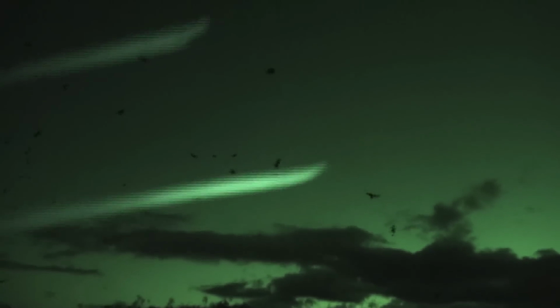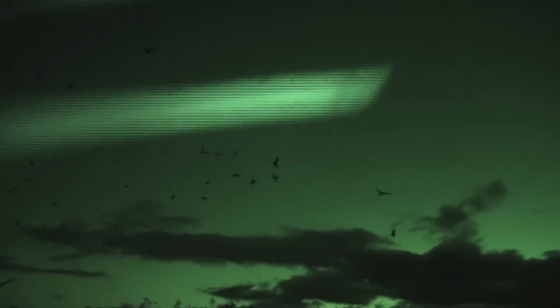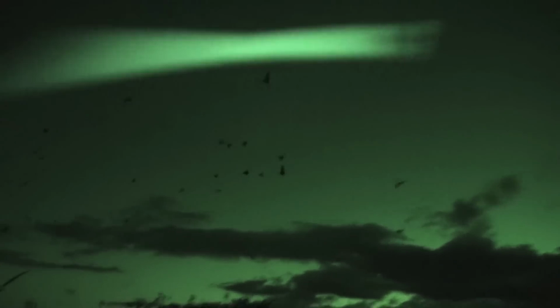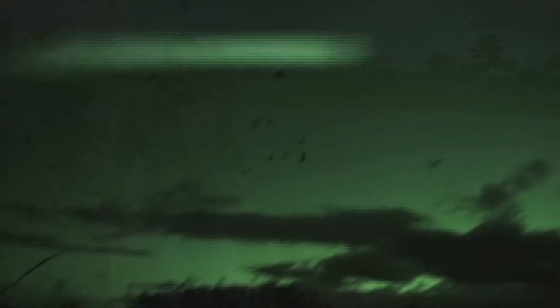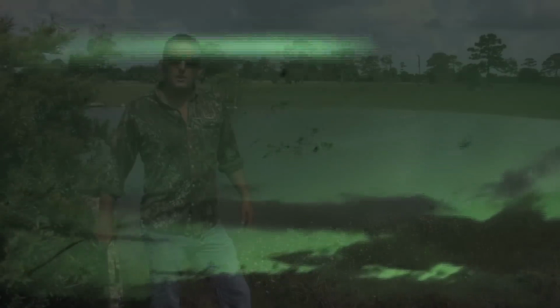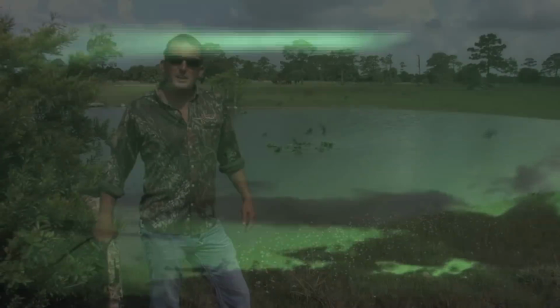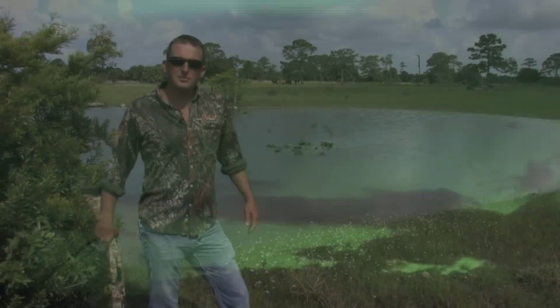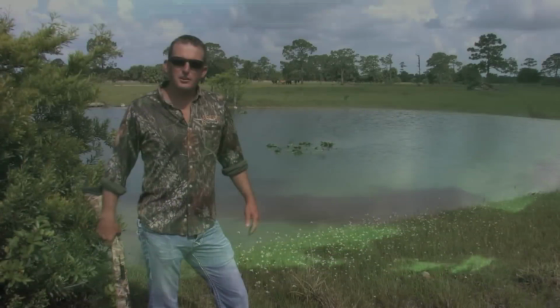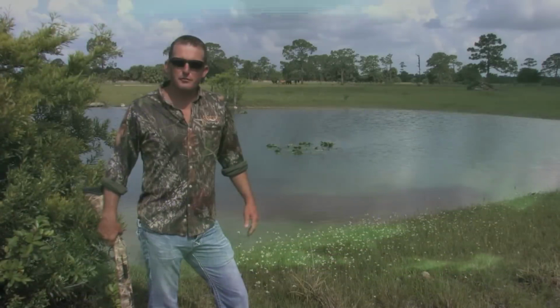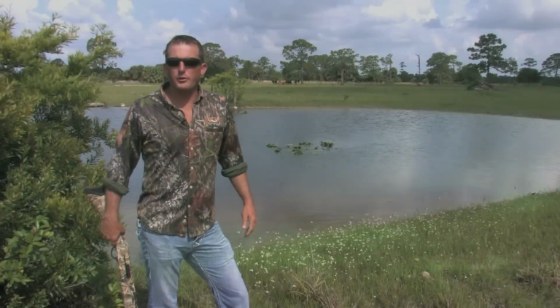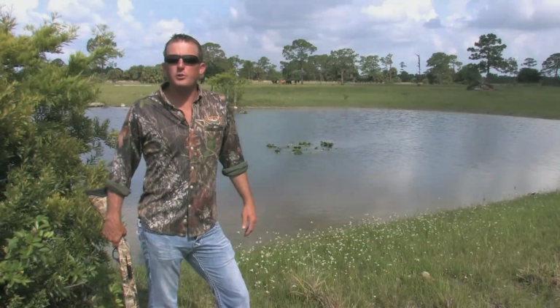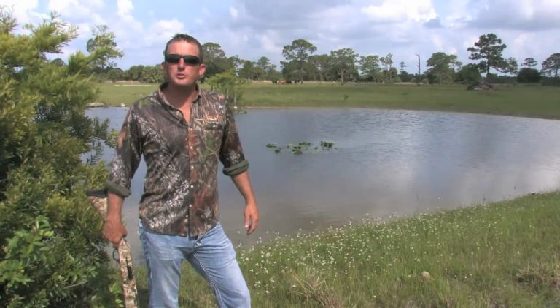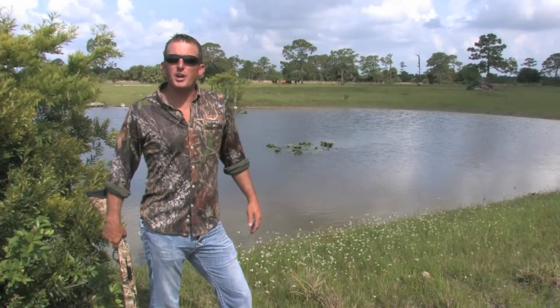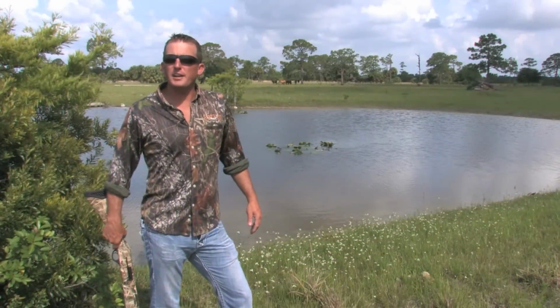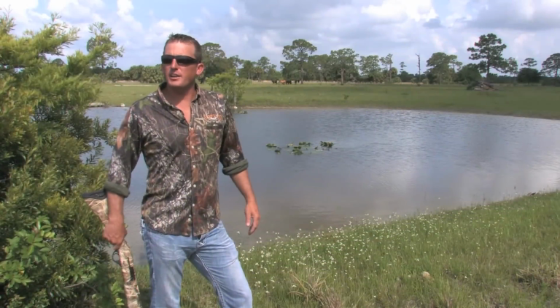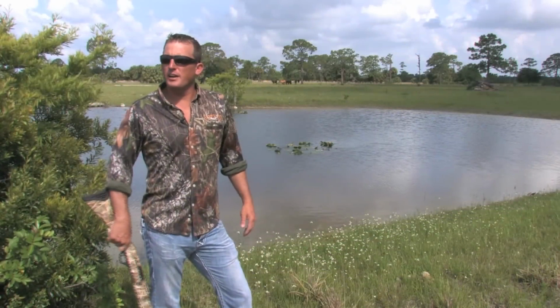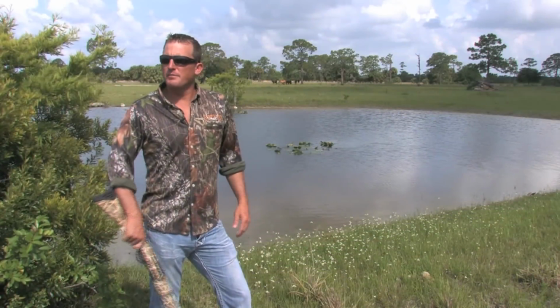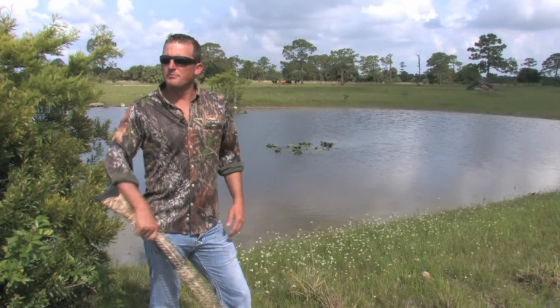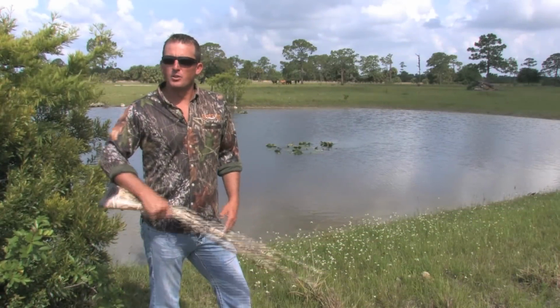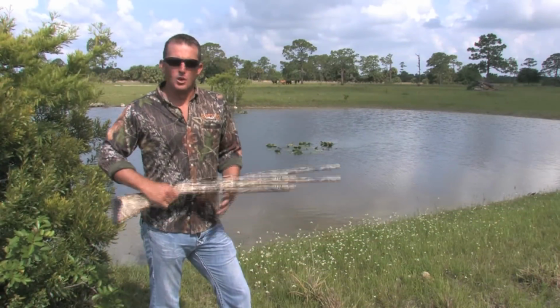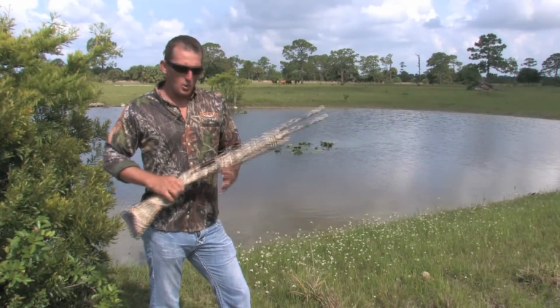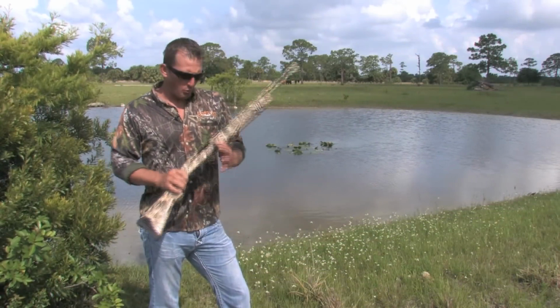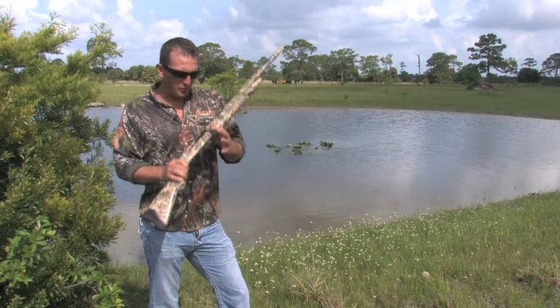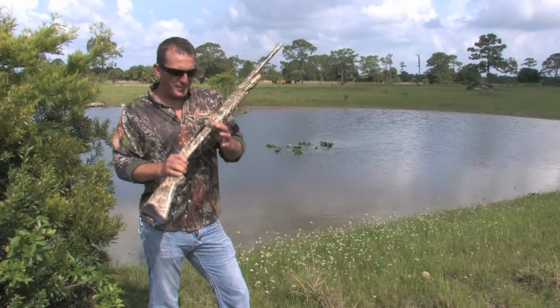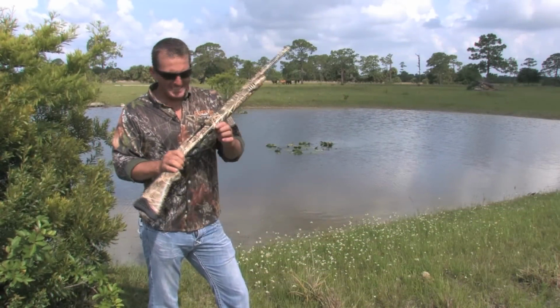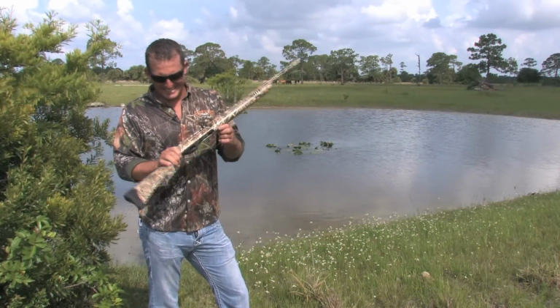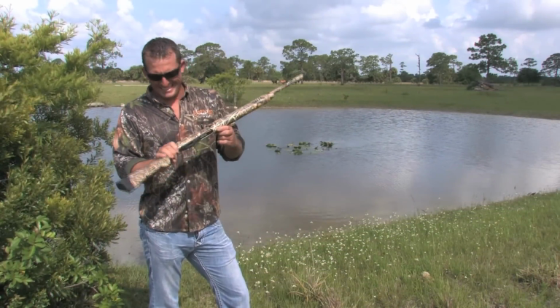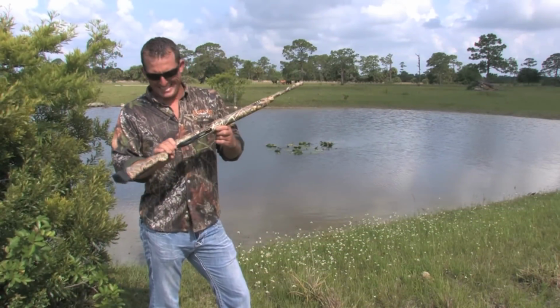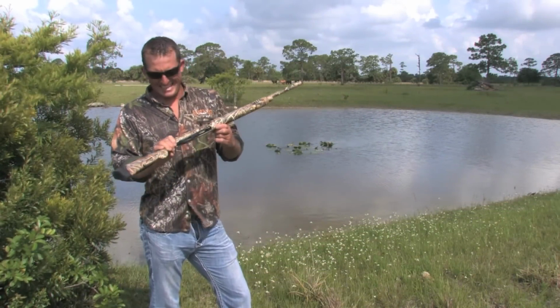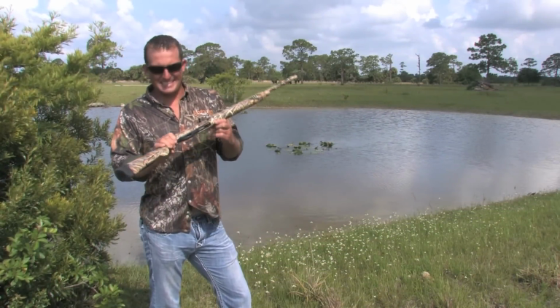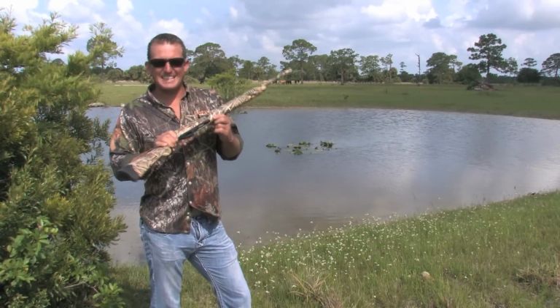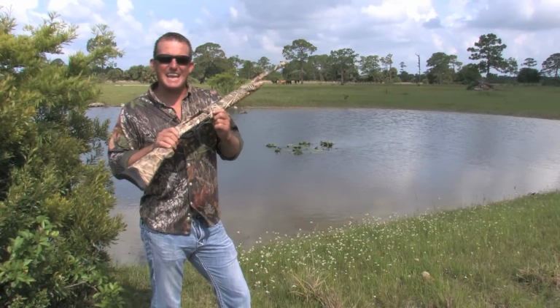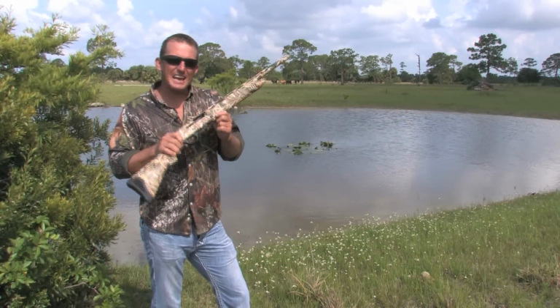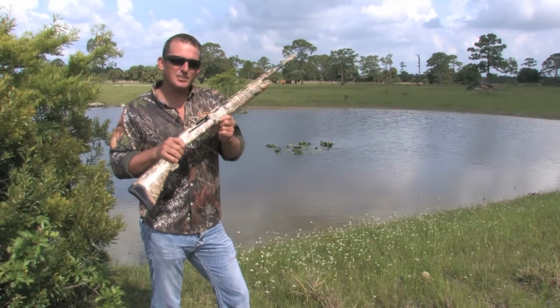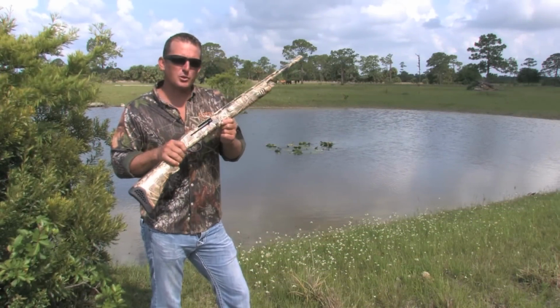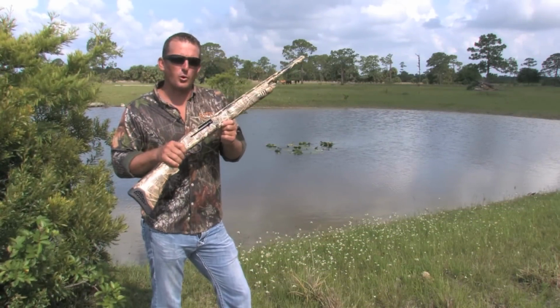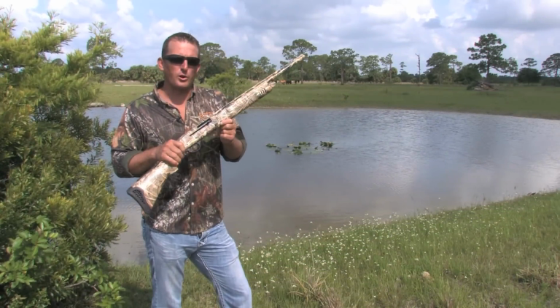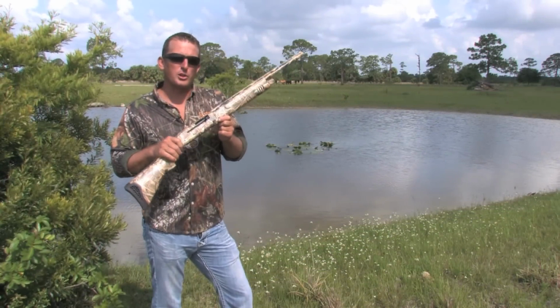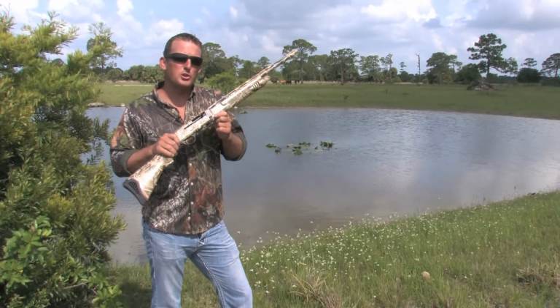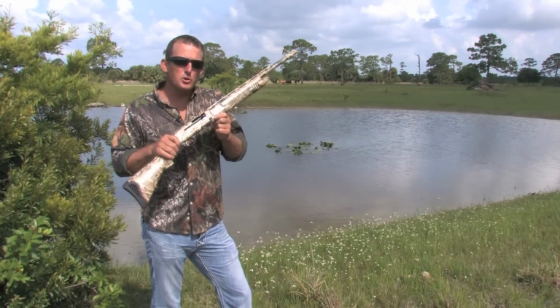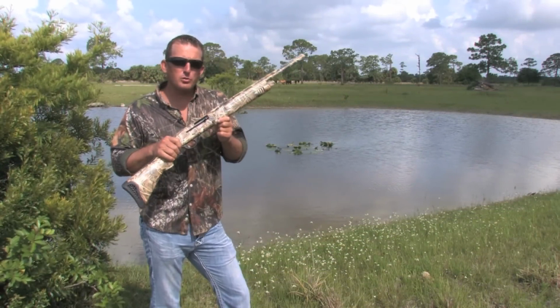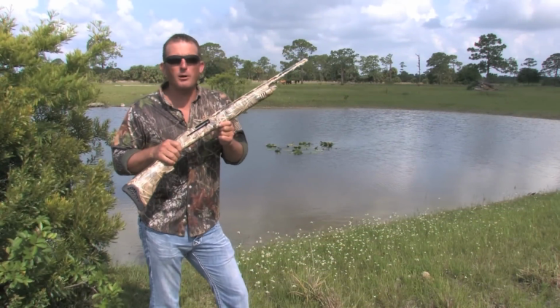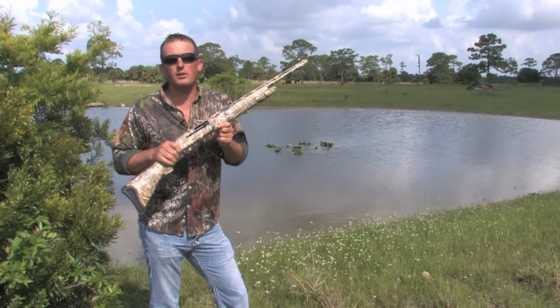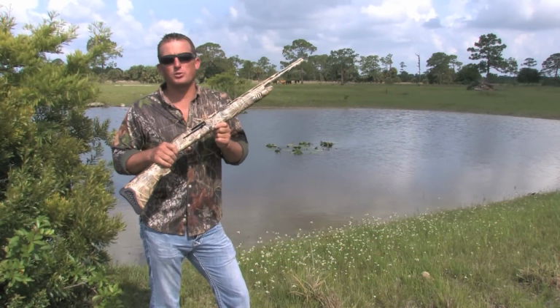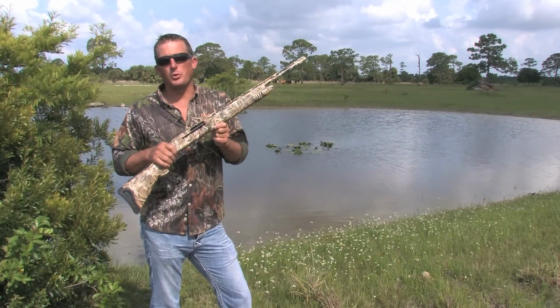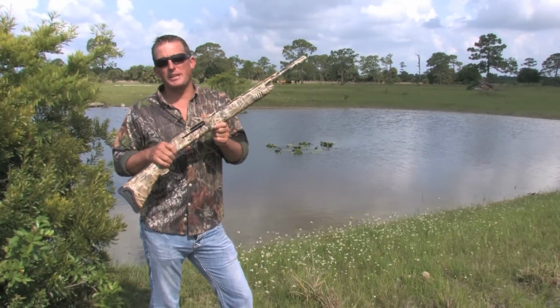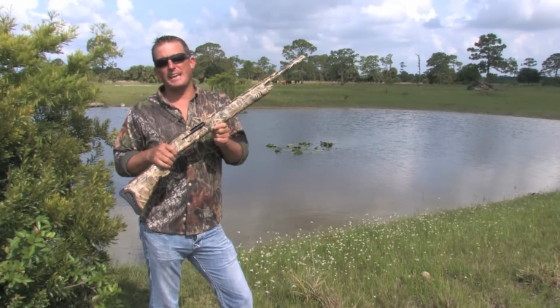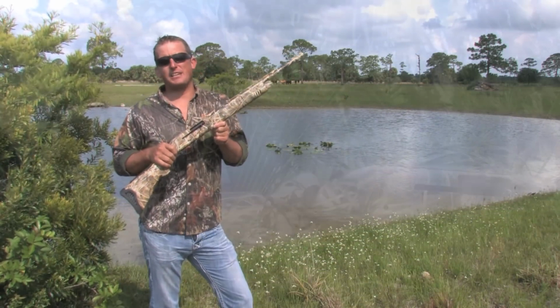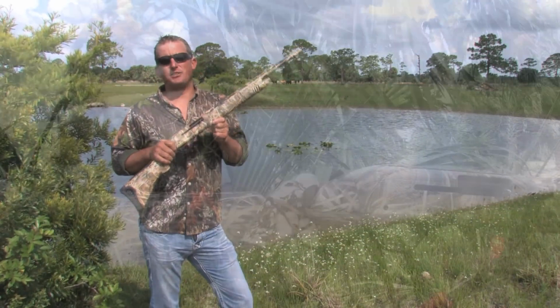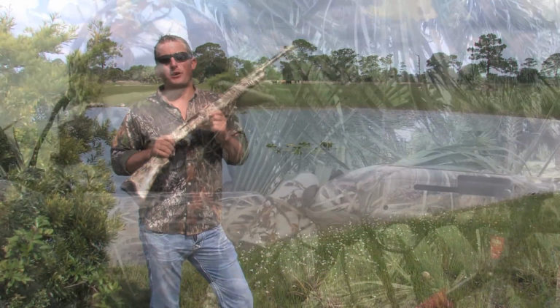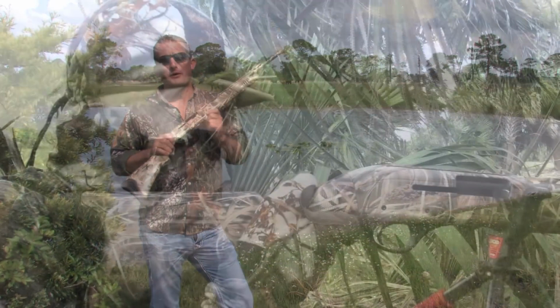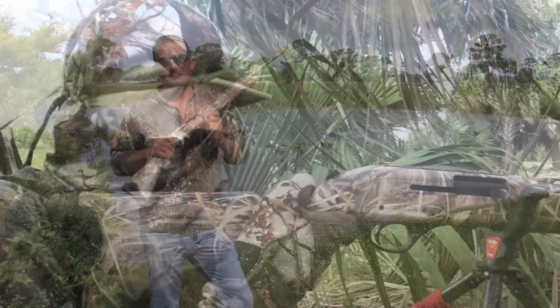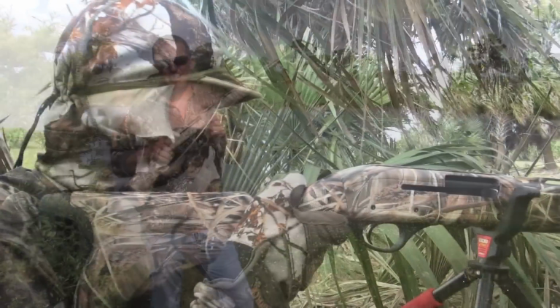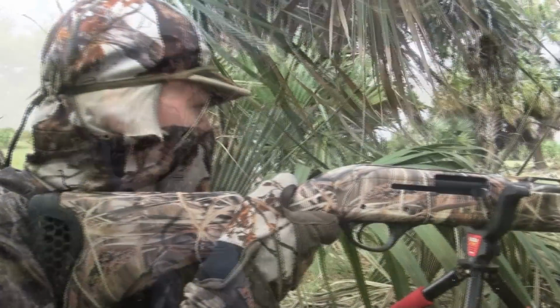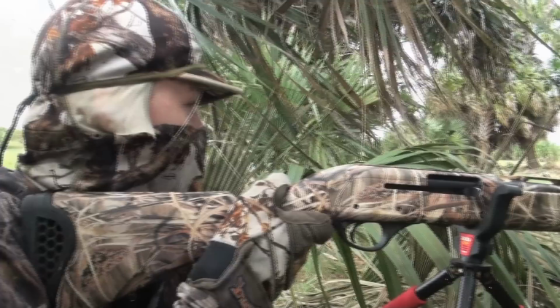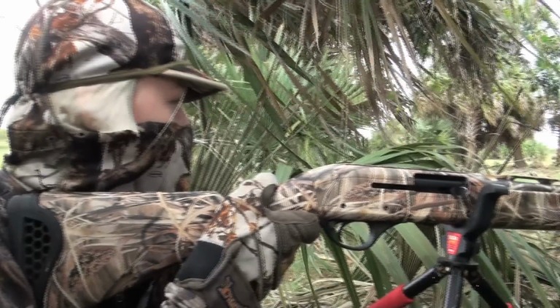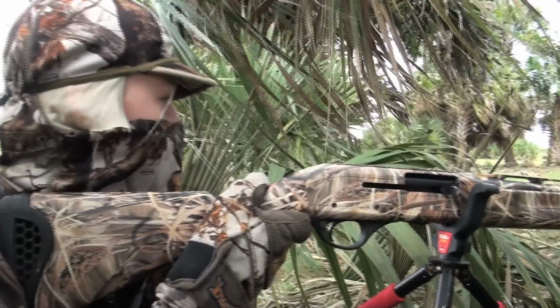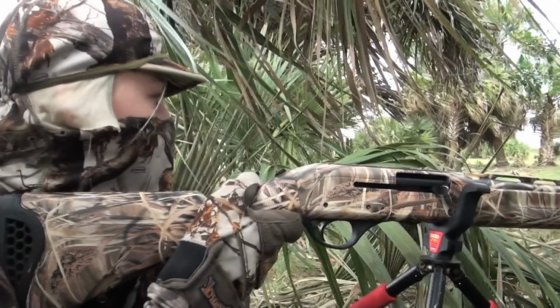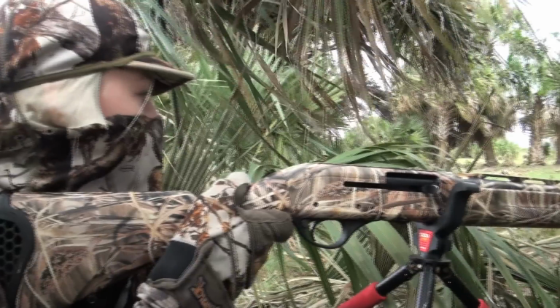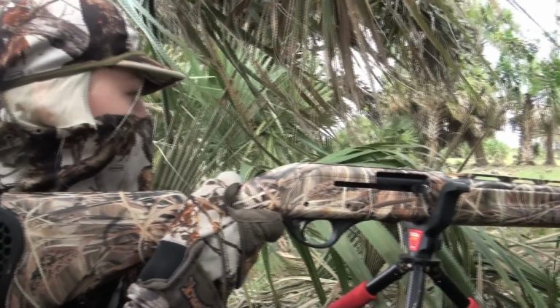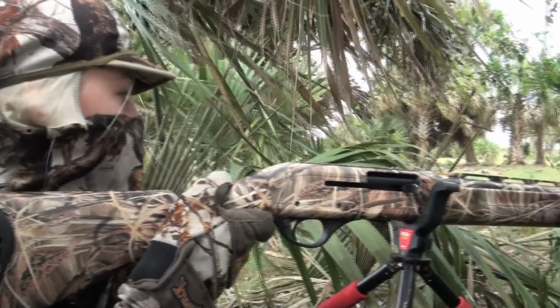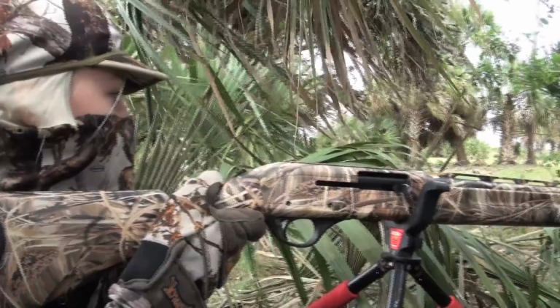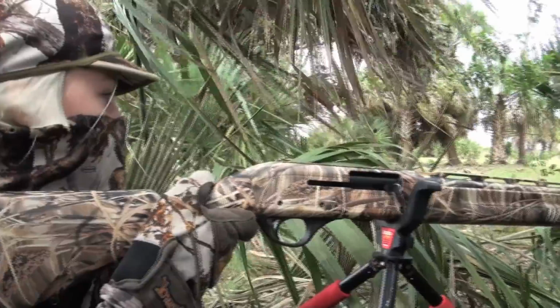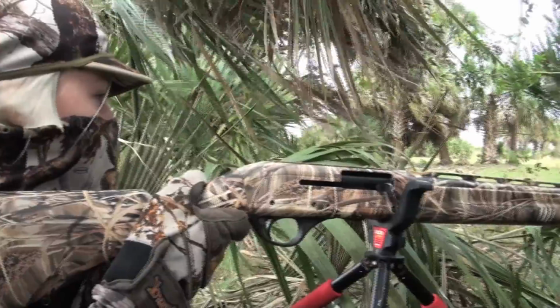Hey, are you guys looking for a new shotgun? Well, this is the Escort Youth Model 20 Gauge by Legacy Sports International.